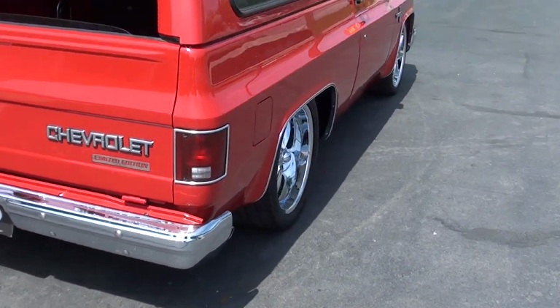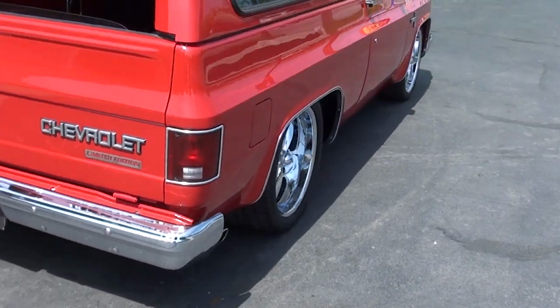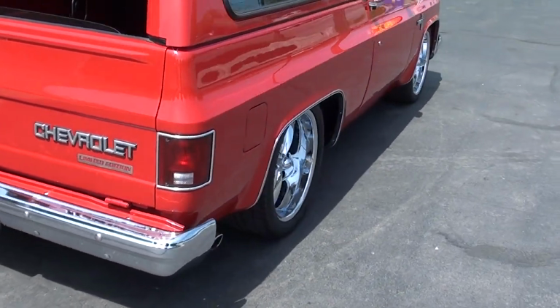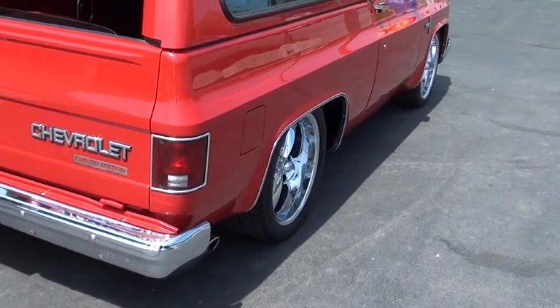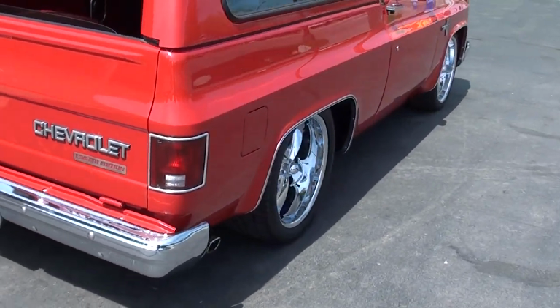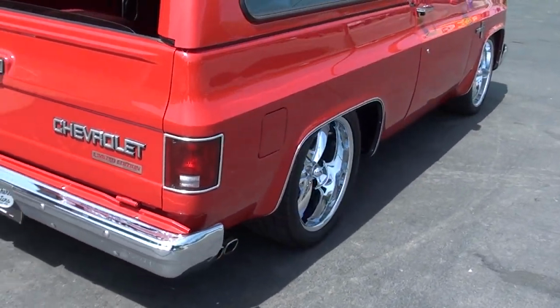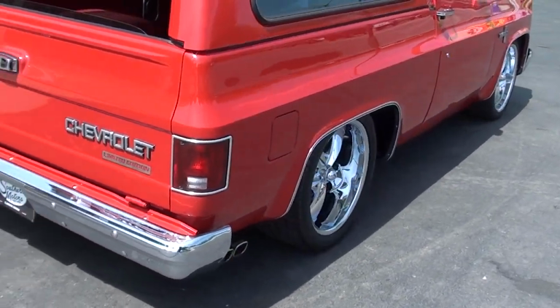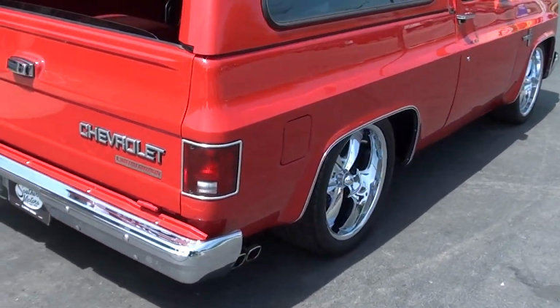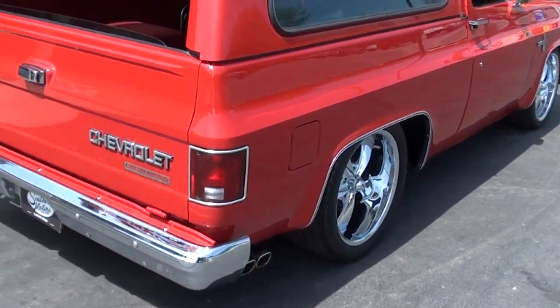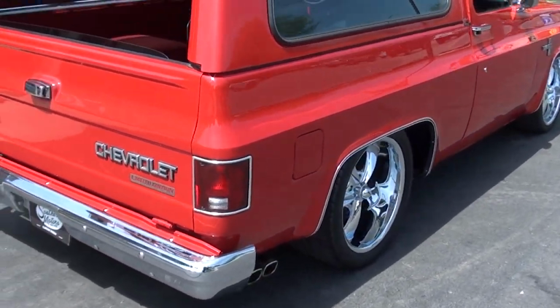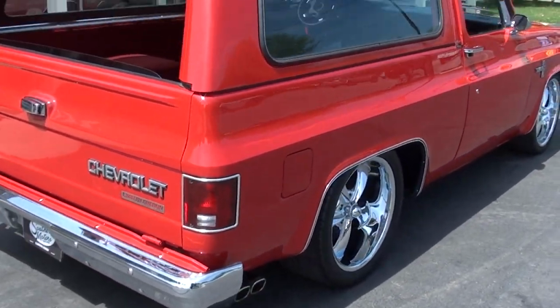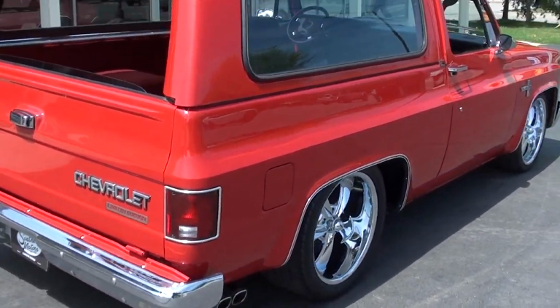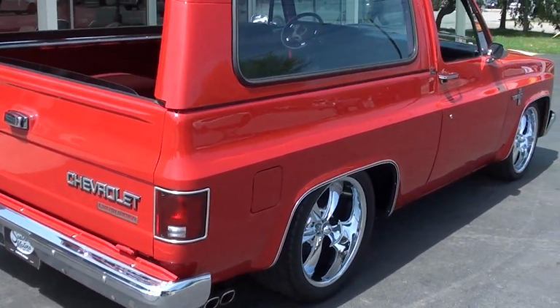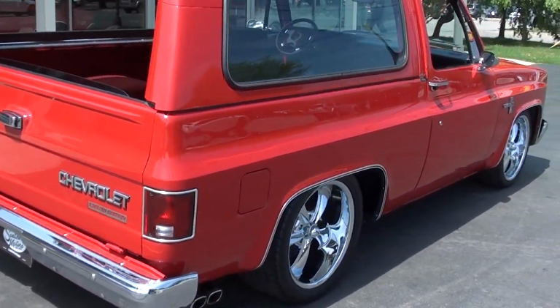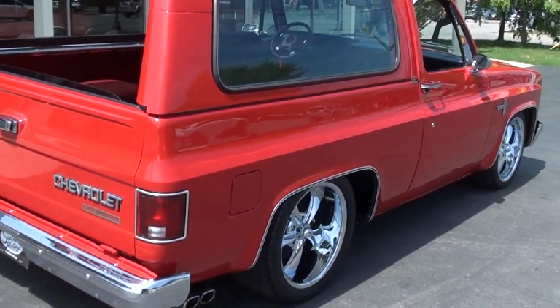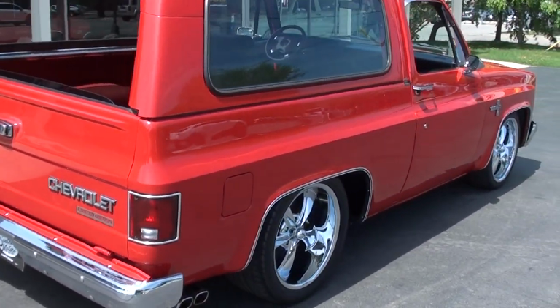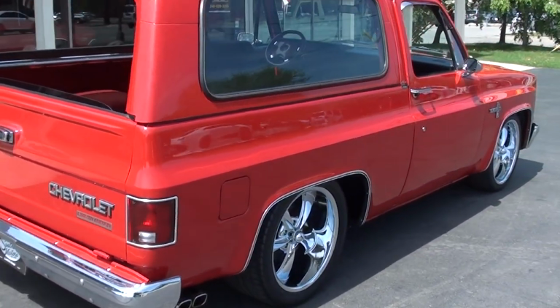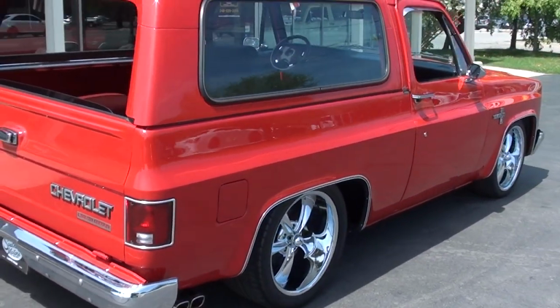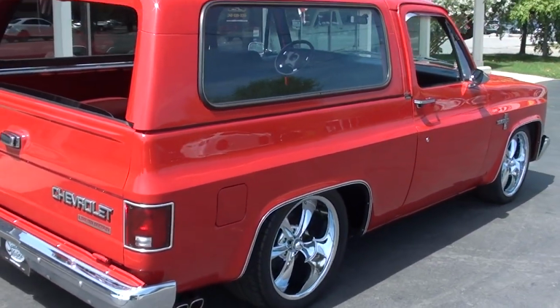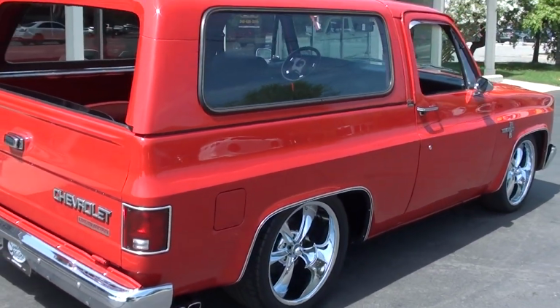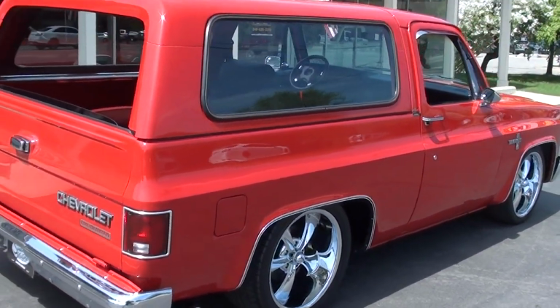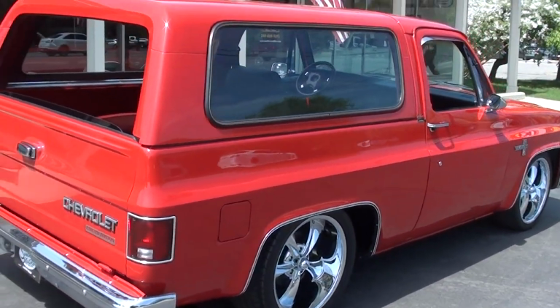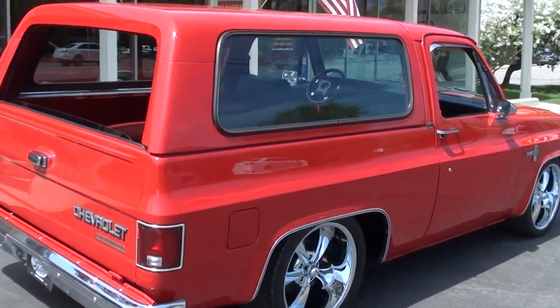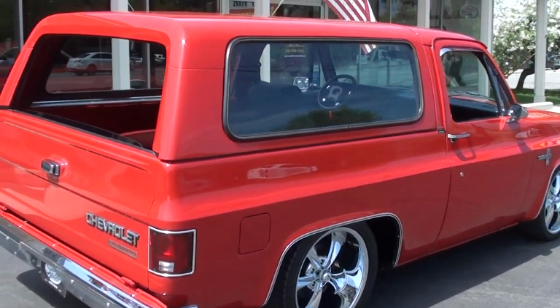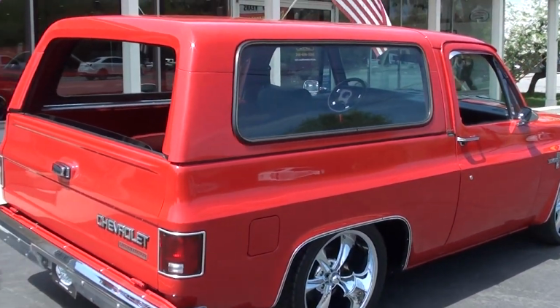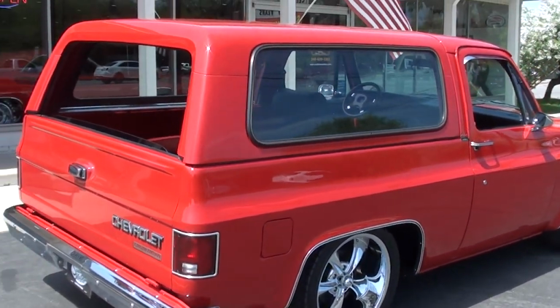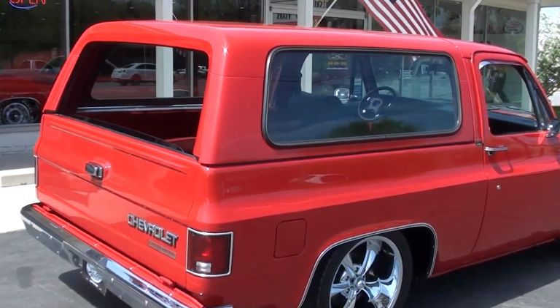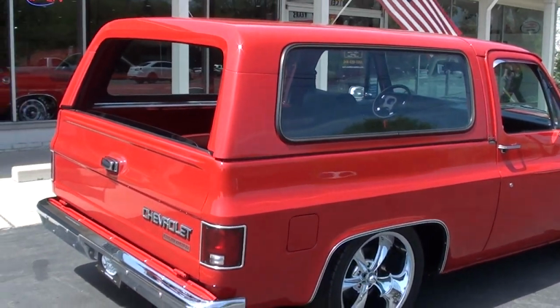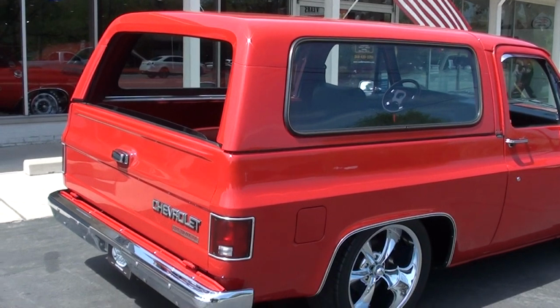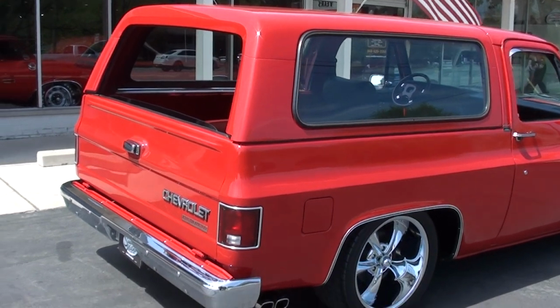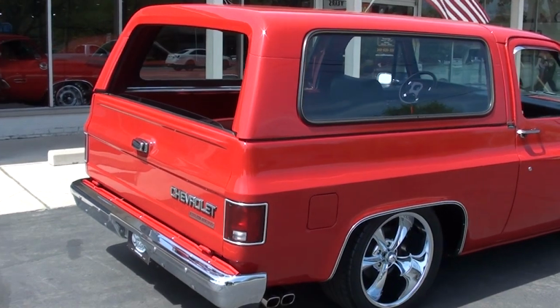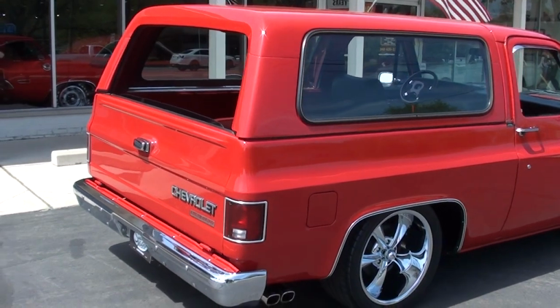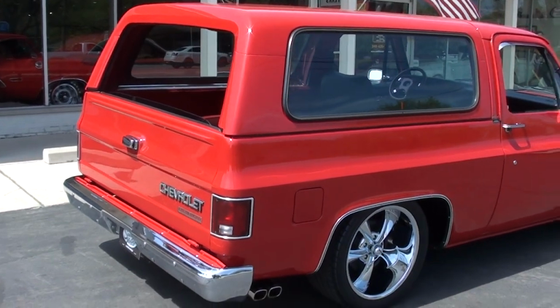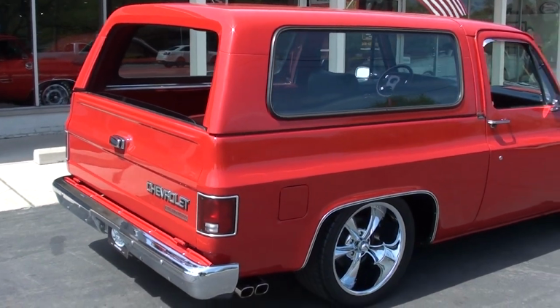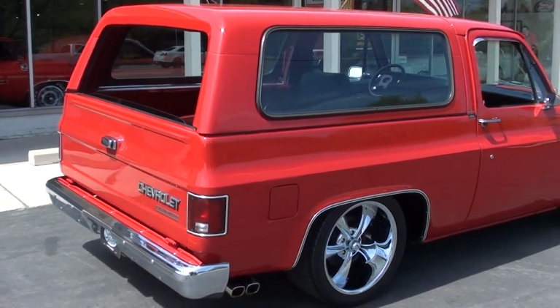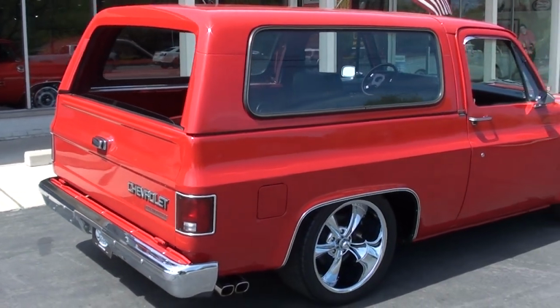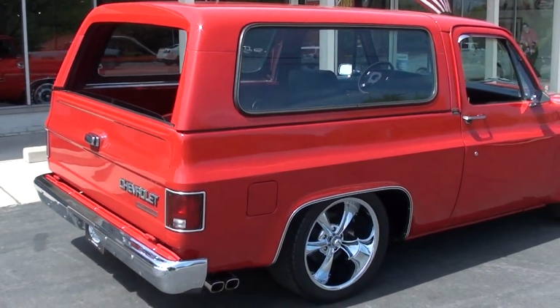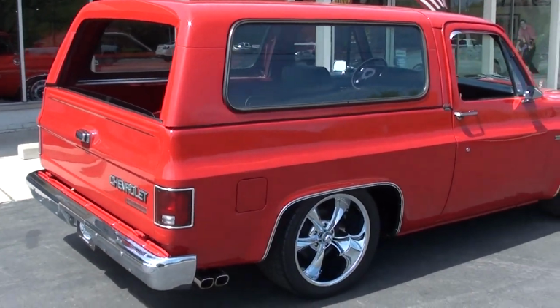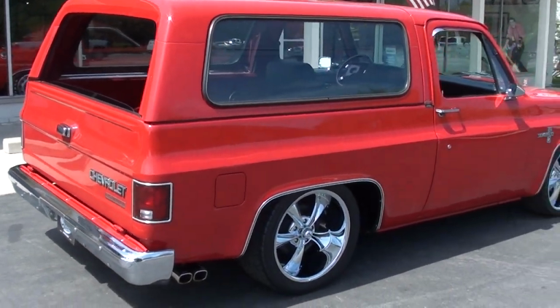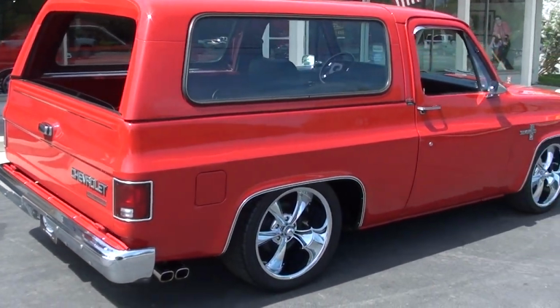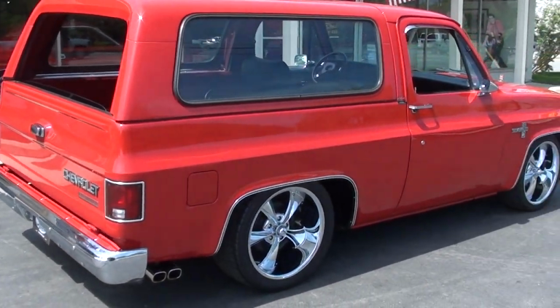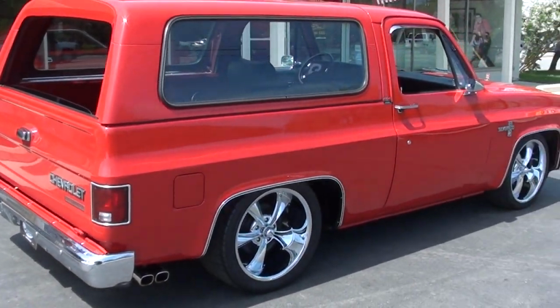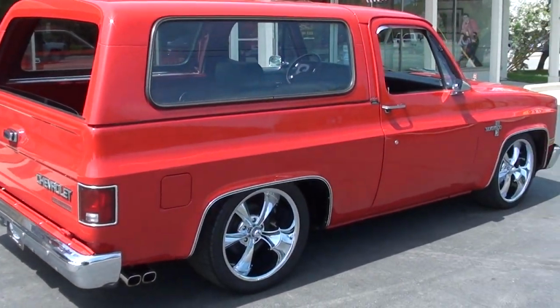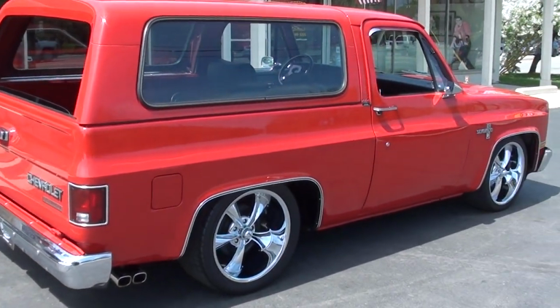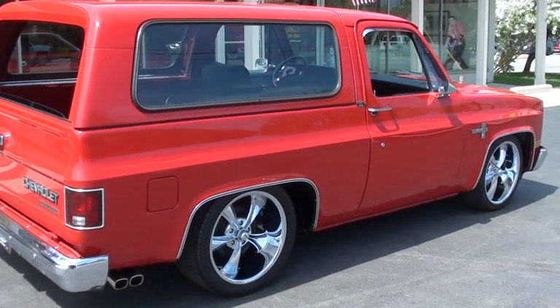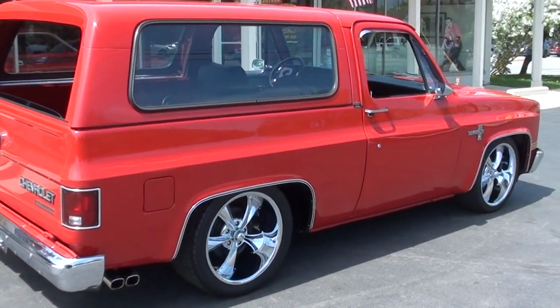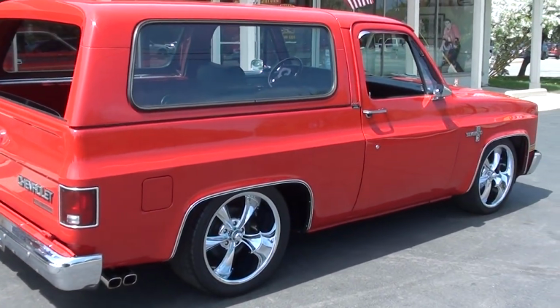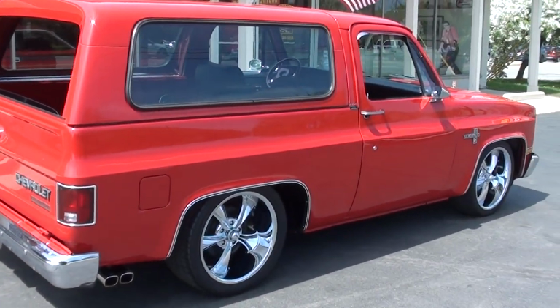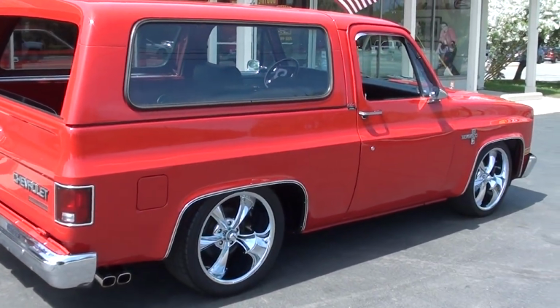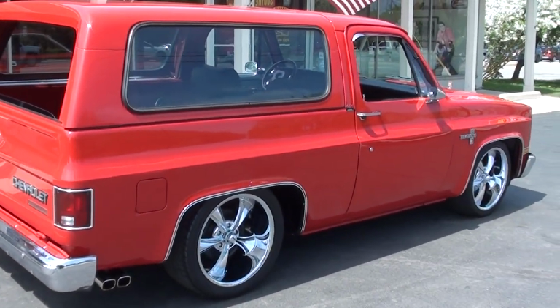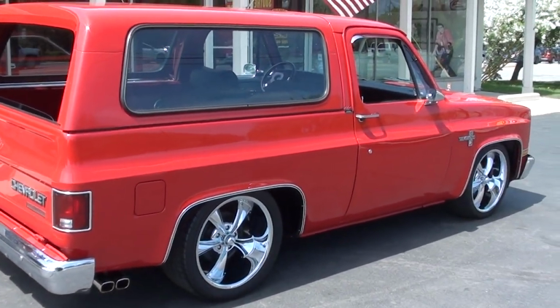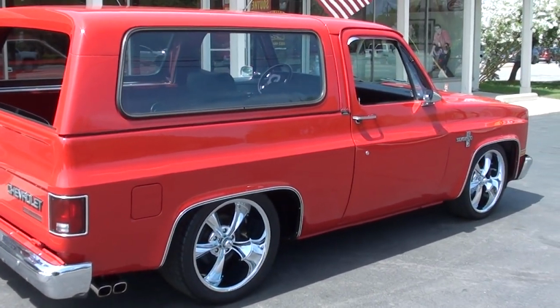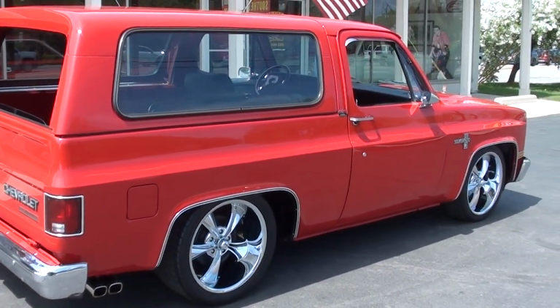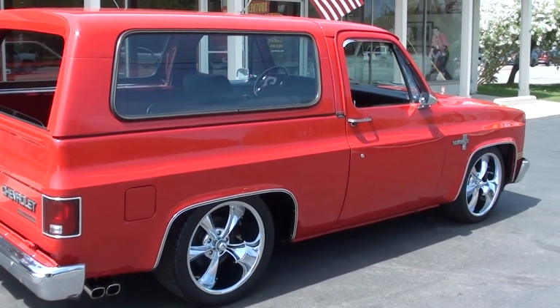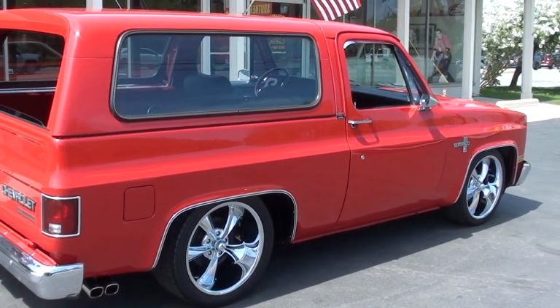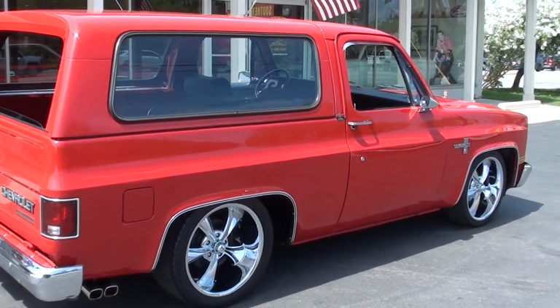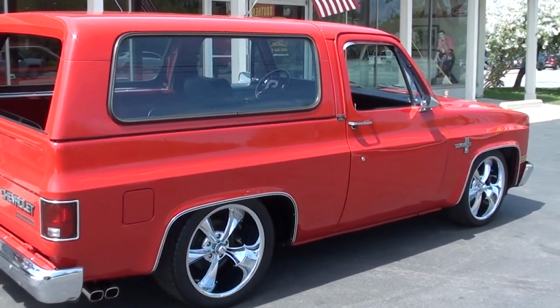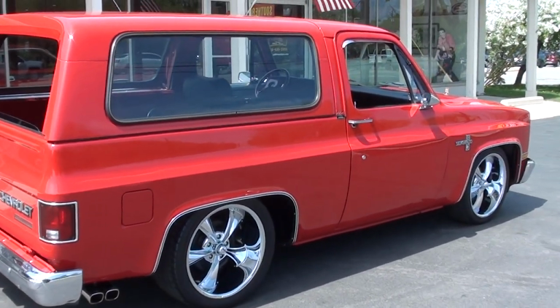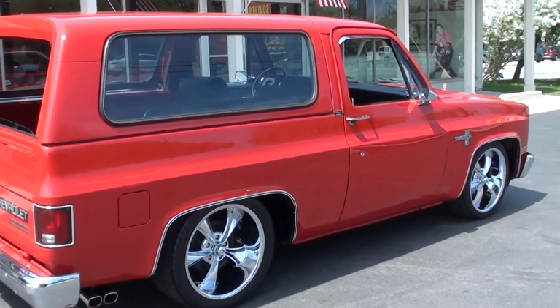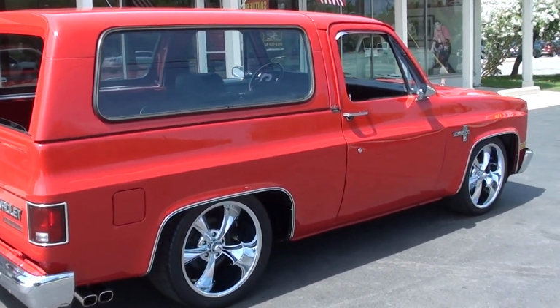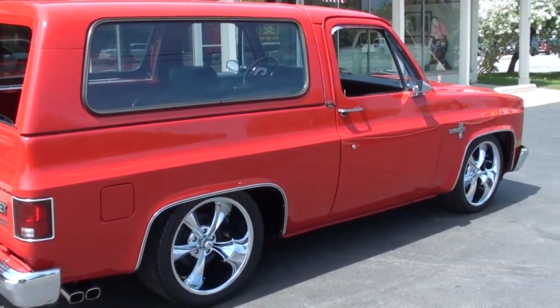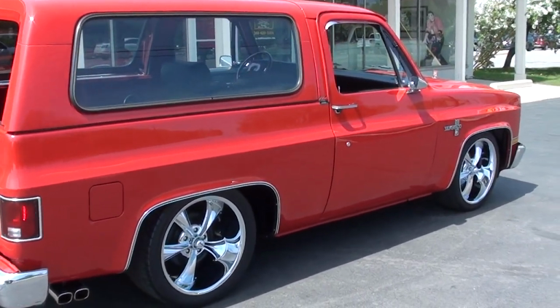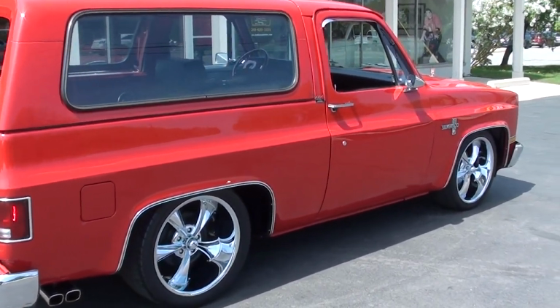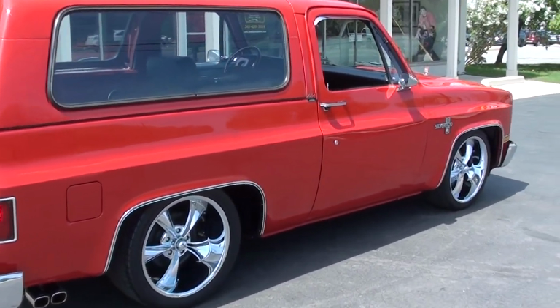If you're looking for something that's different that you can take to the car shows and cruises and have some fun with, I thought somebody would just fall in love with this little truck.